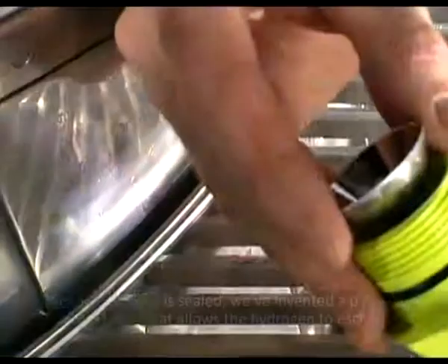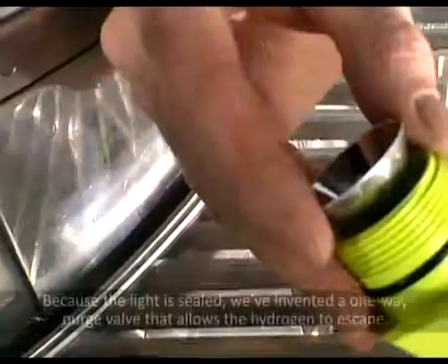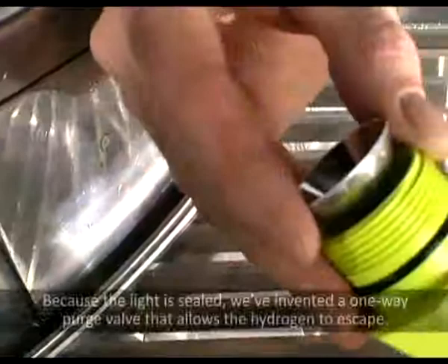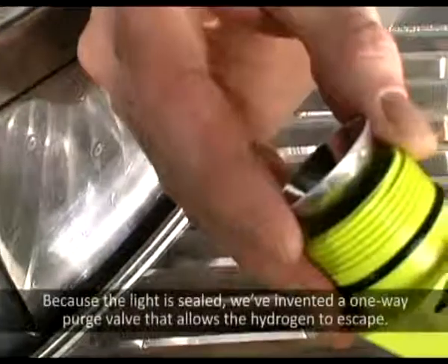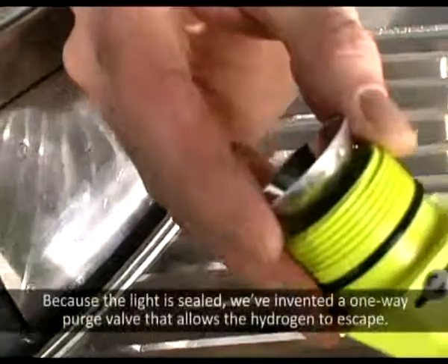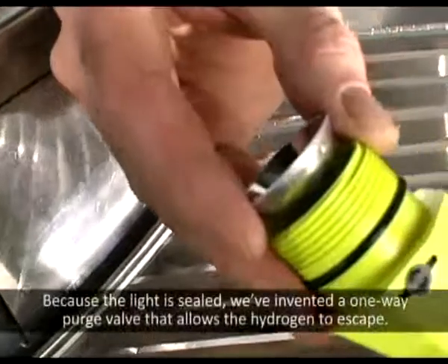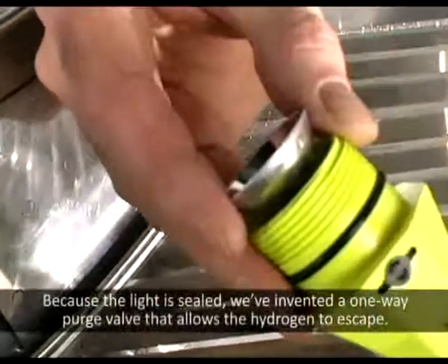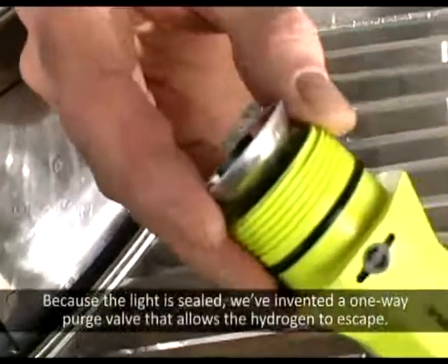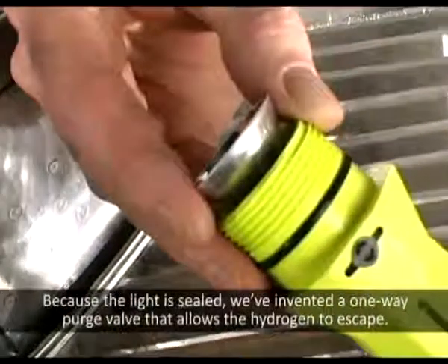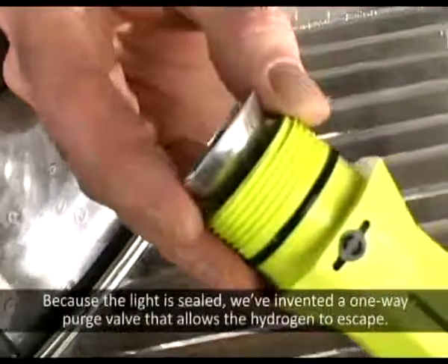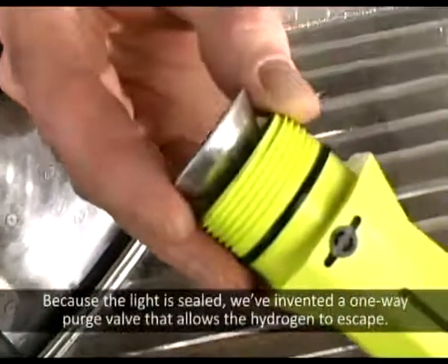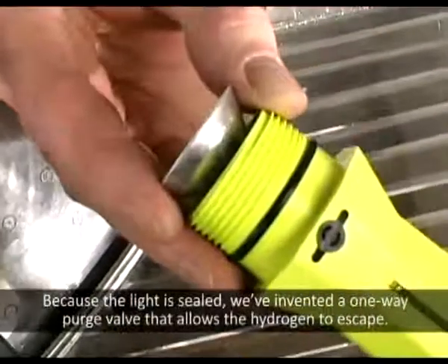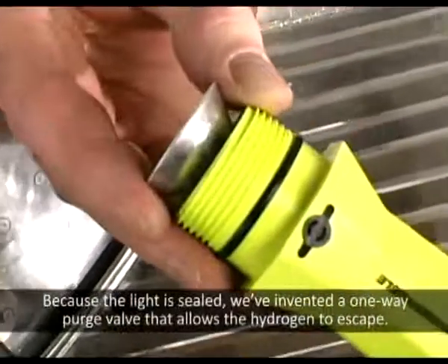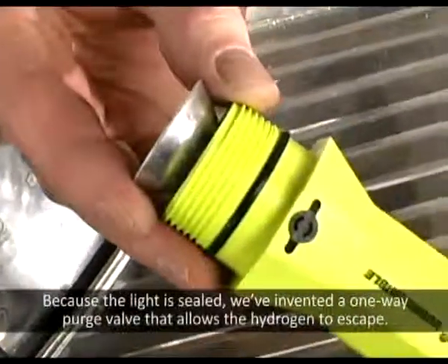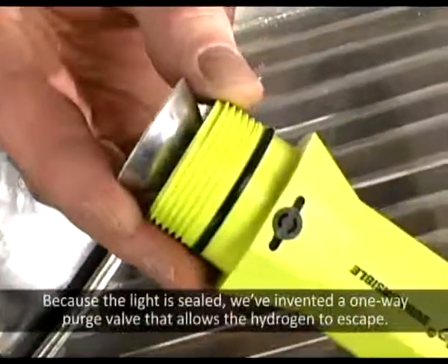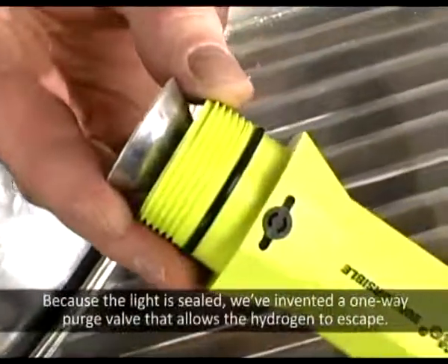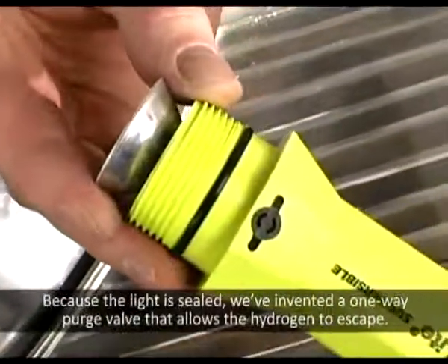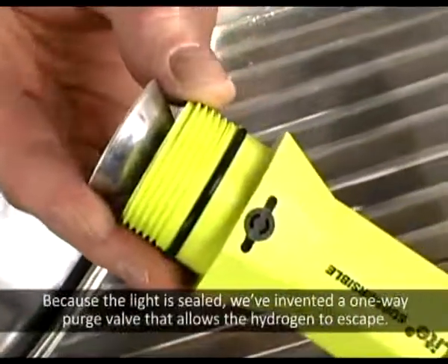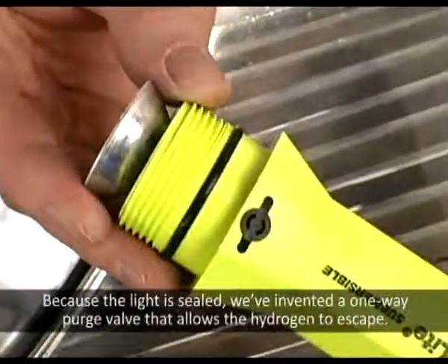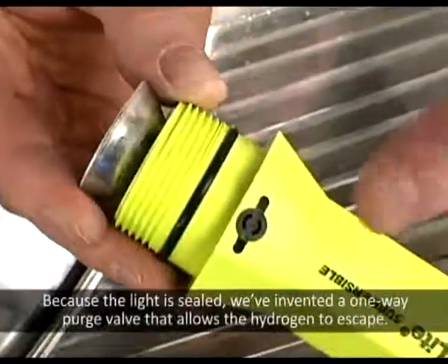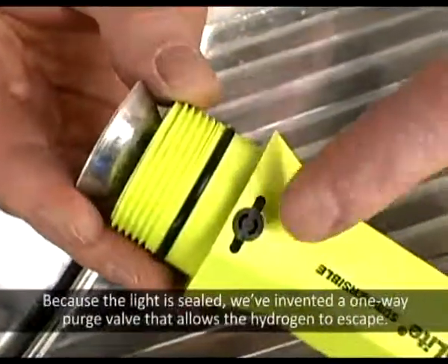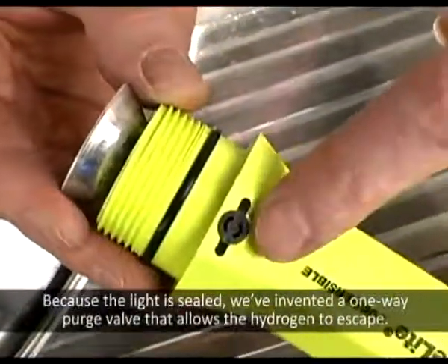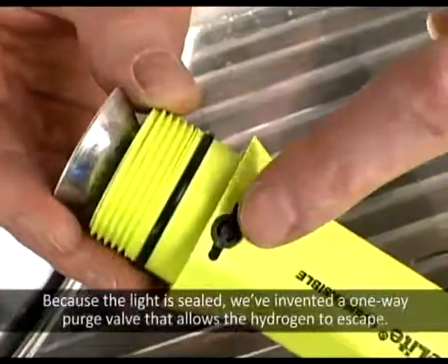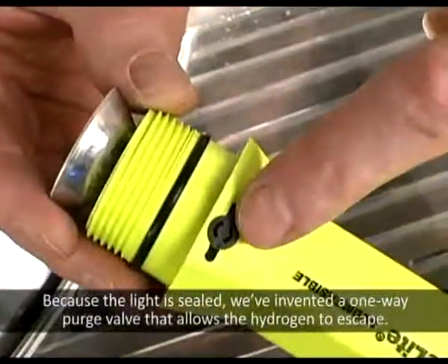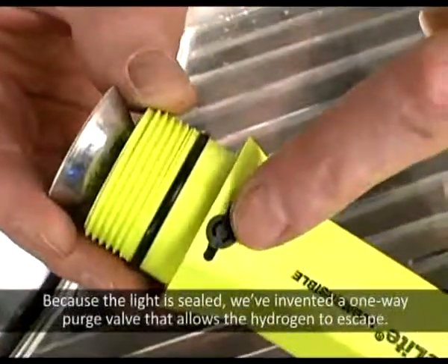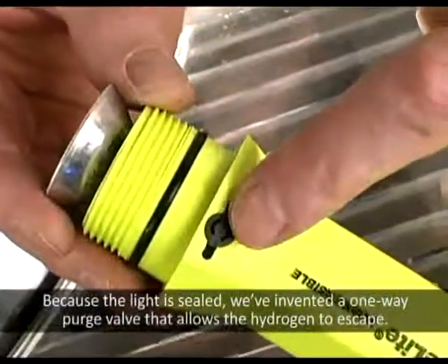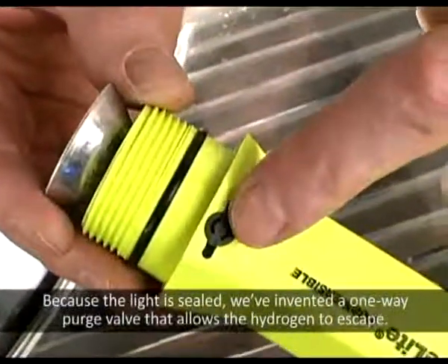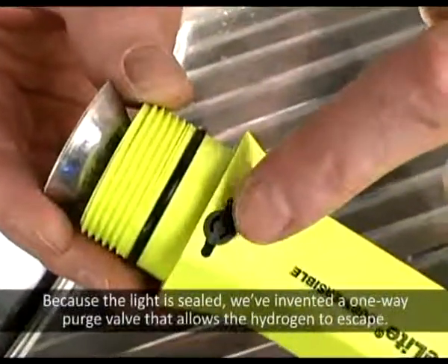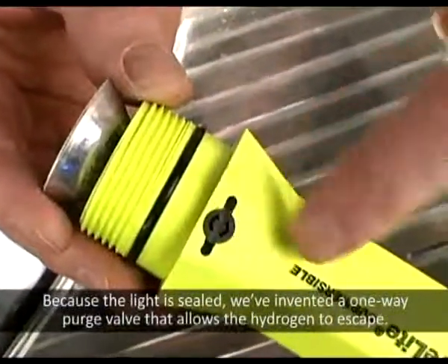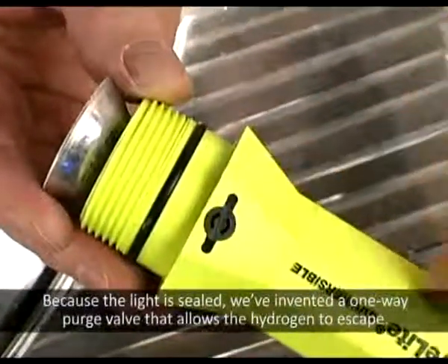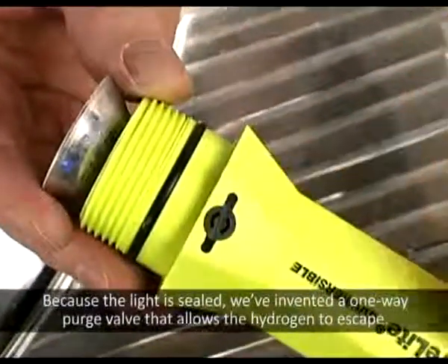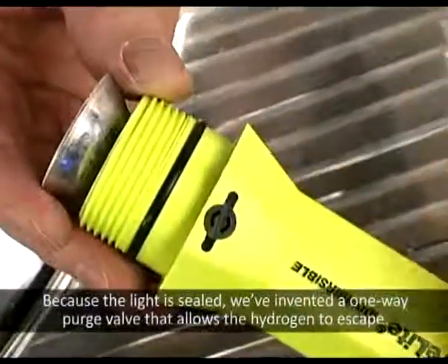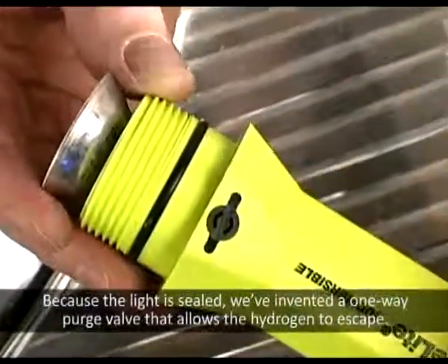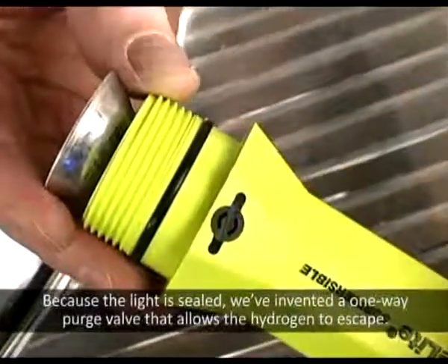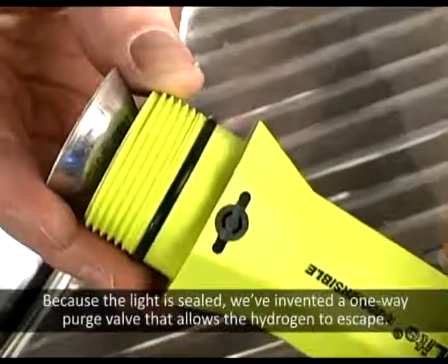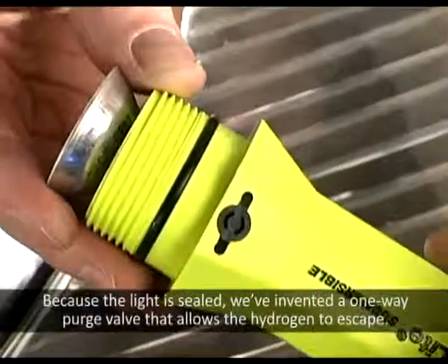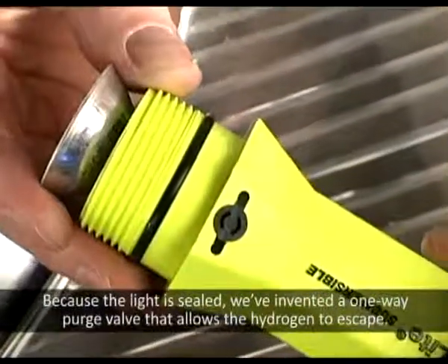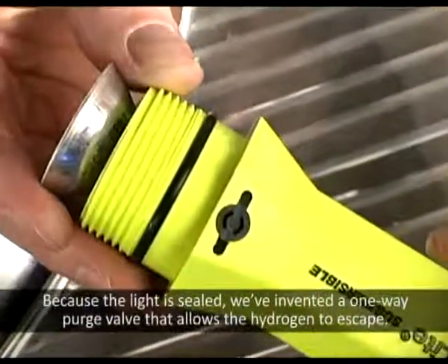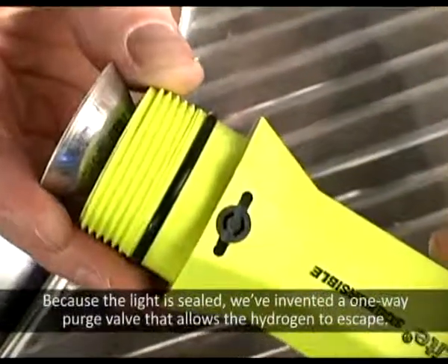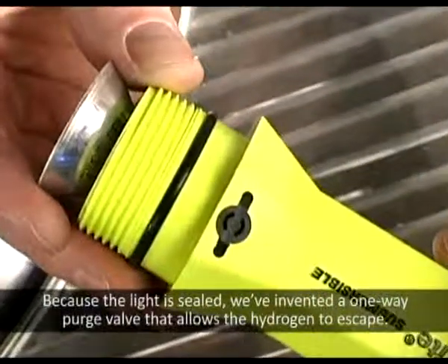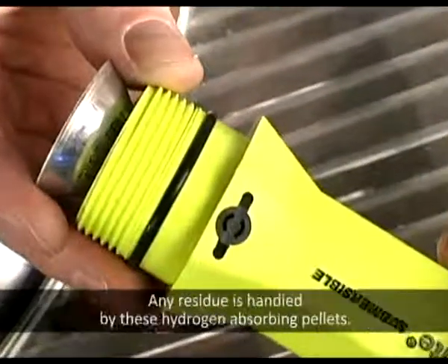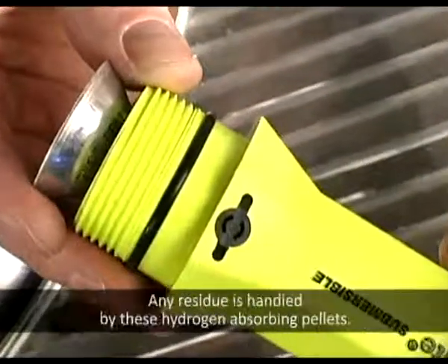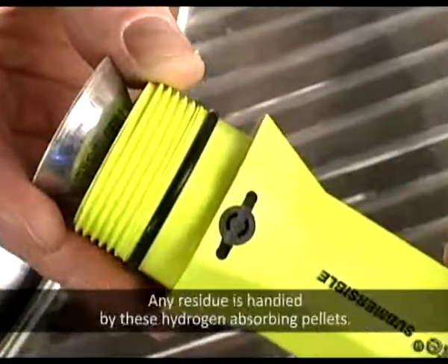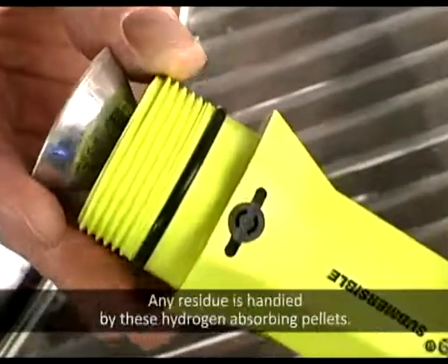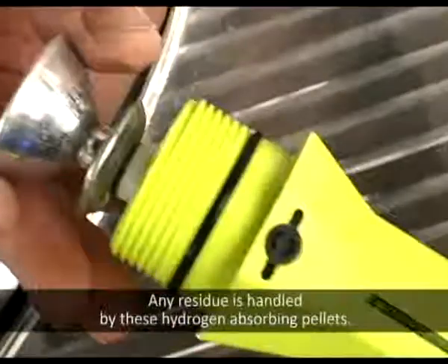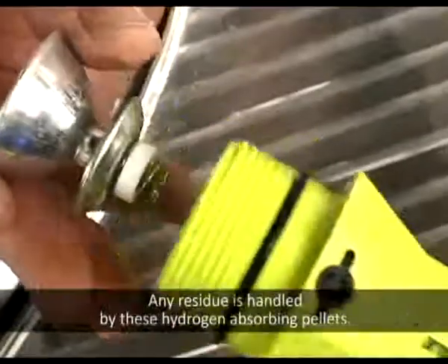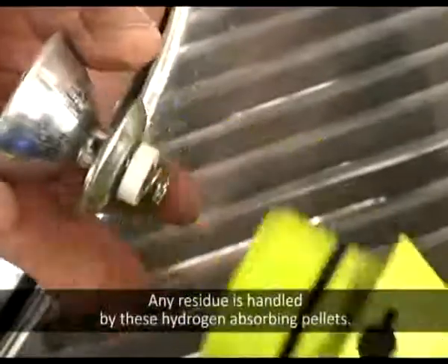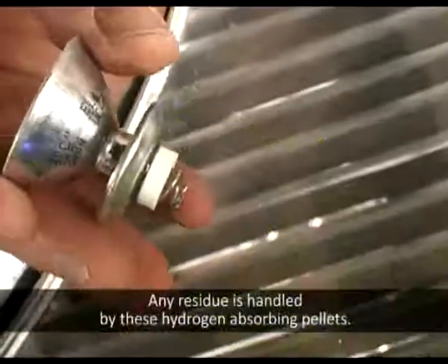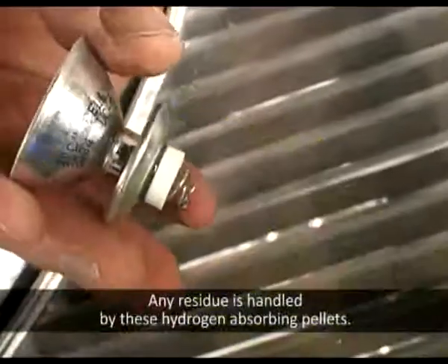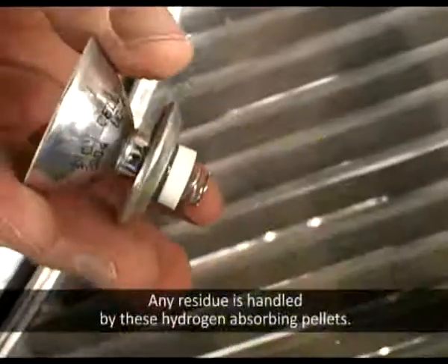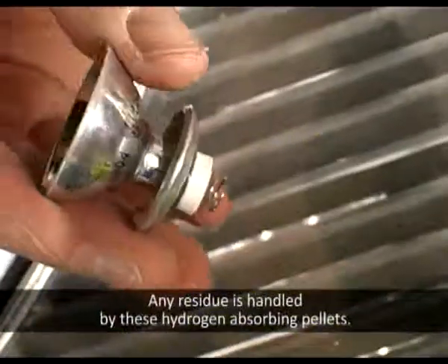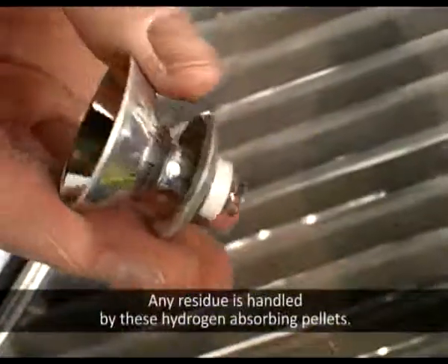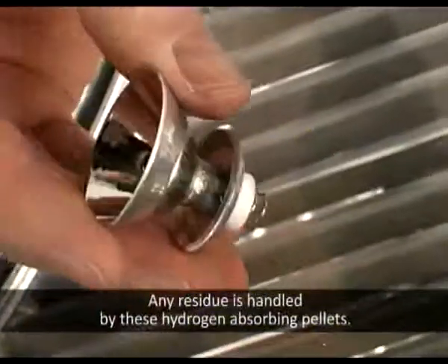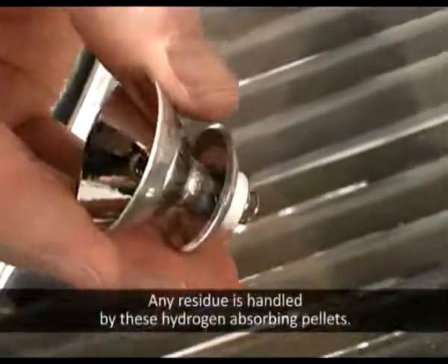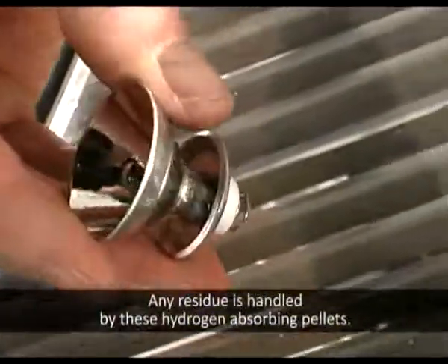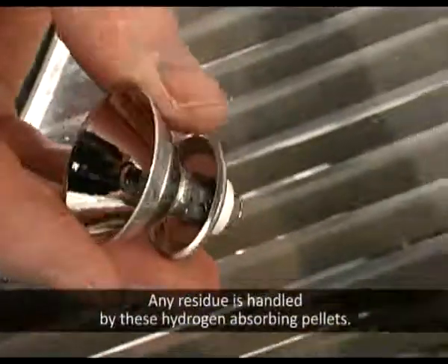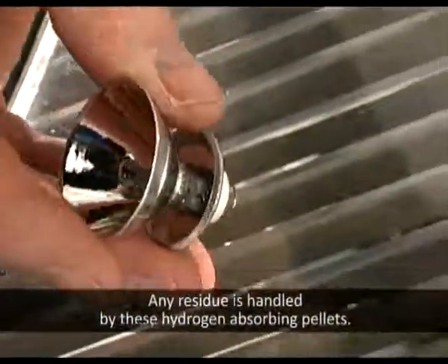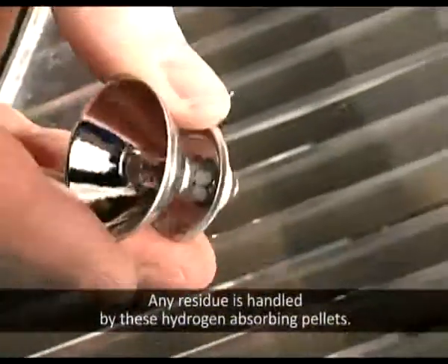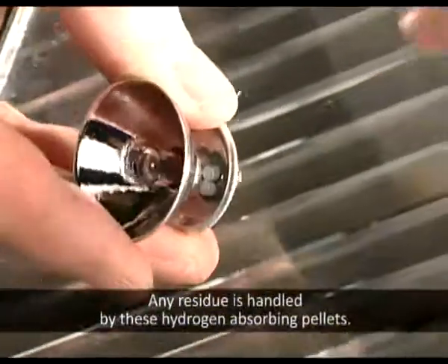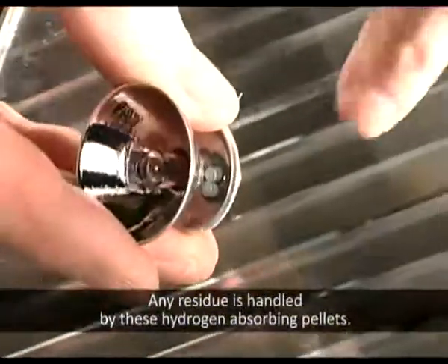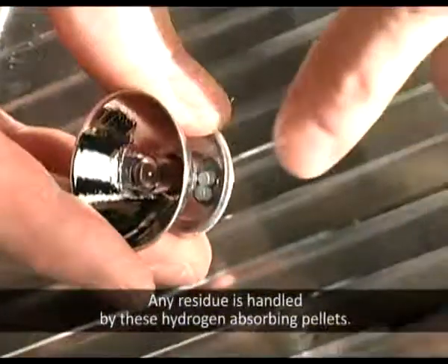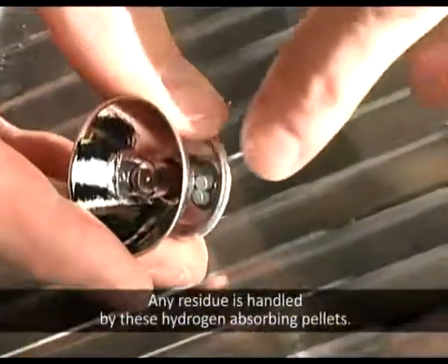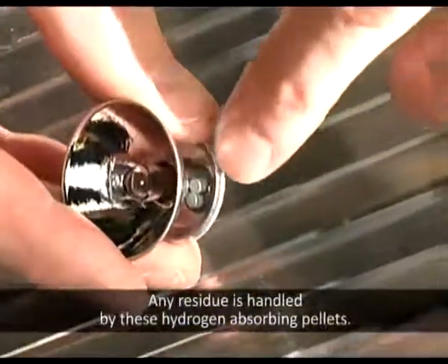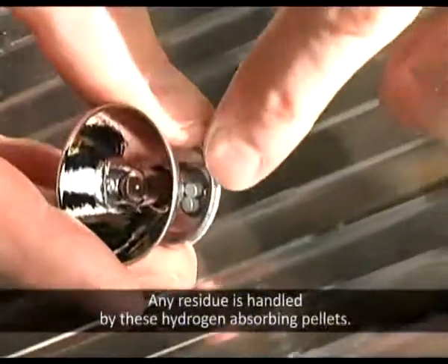Because the light is sealed, we've invented a one-way purge valve that allows the hydrogen to escape. Any residue is handled by these hydrogen-absorbing pellets.